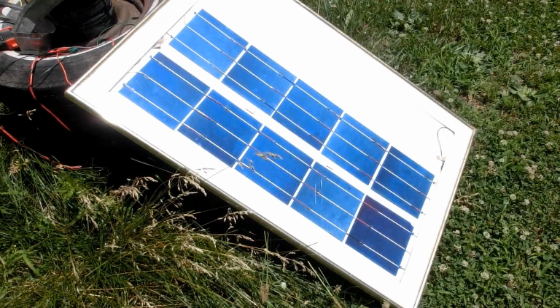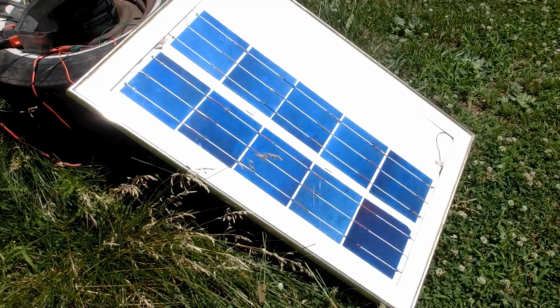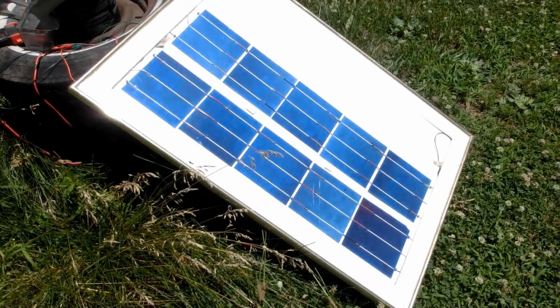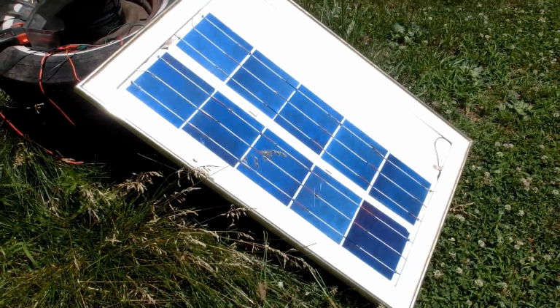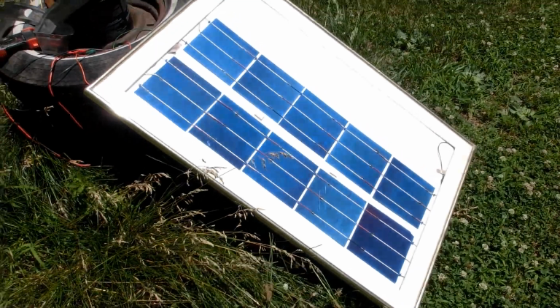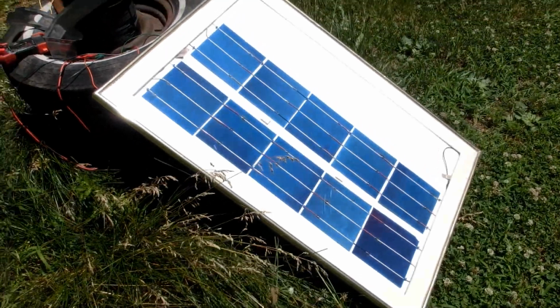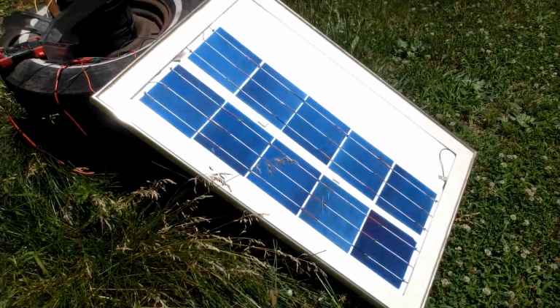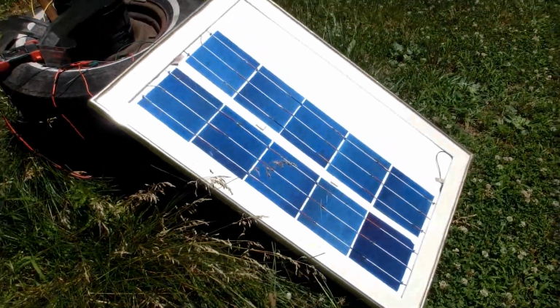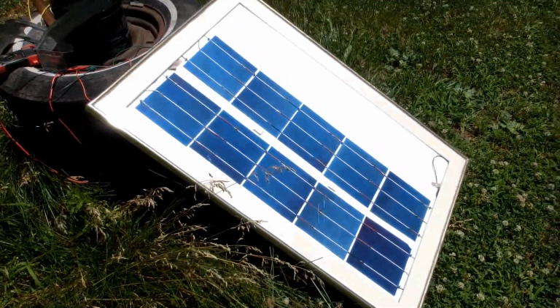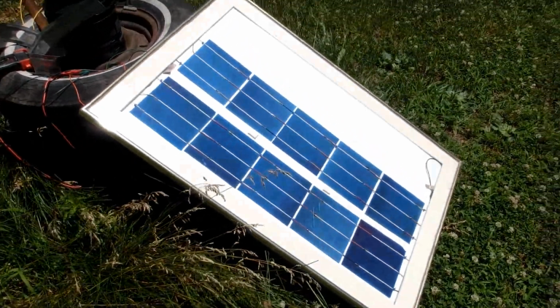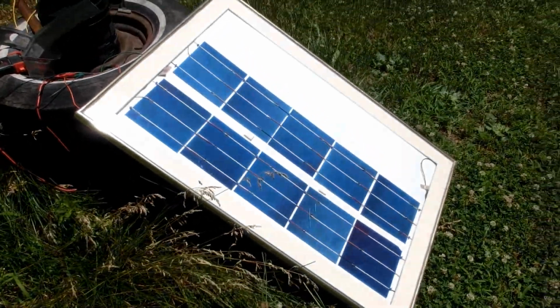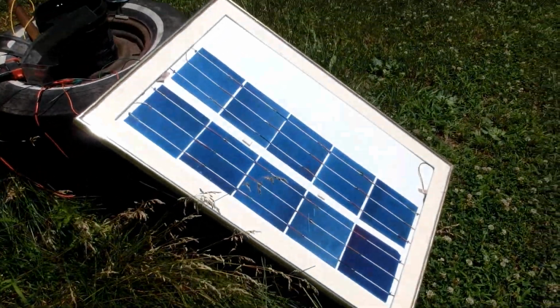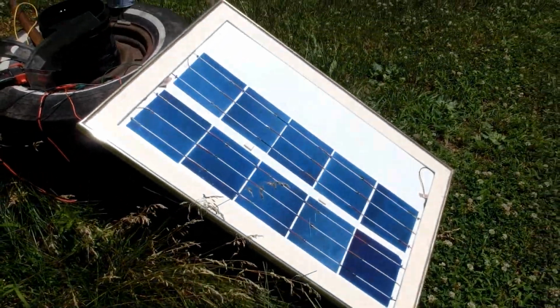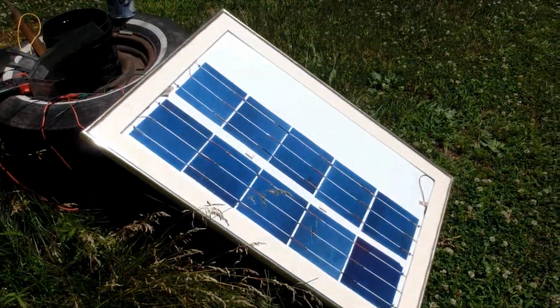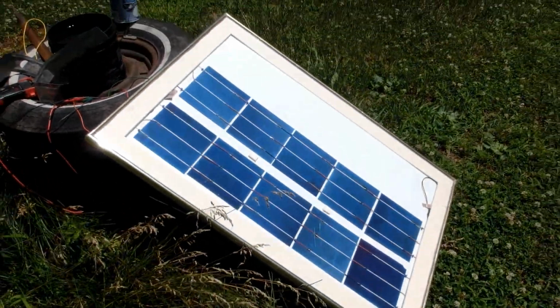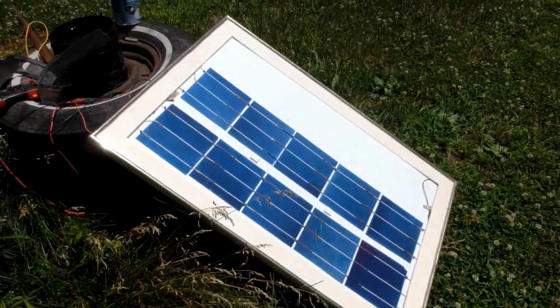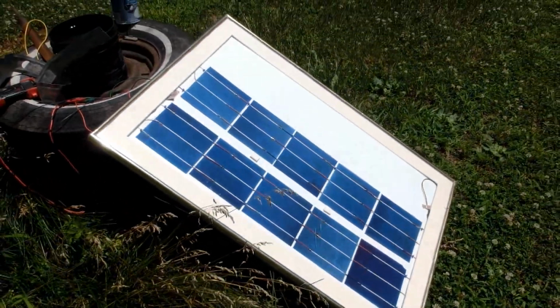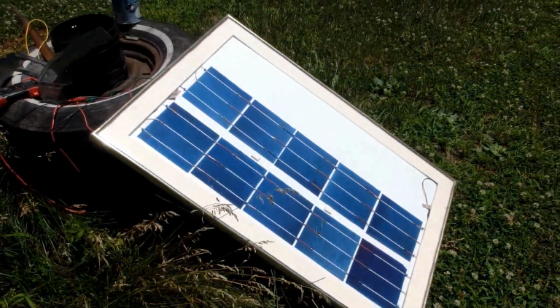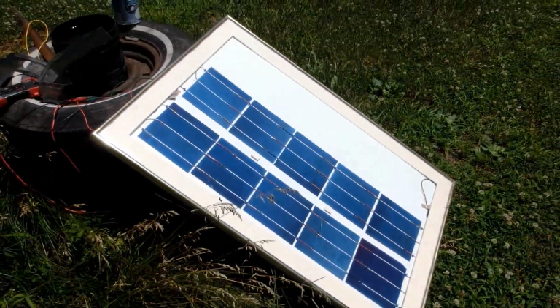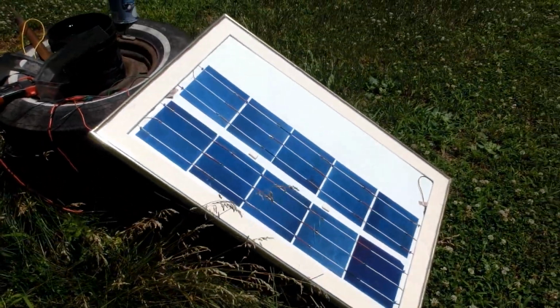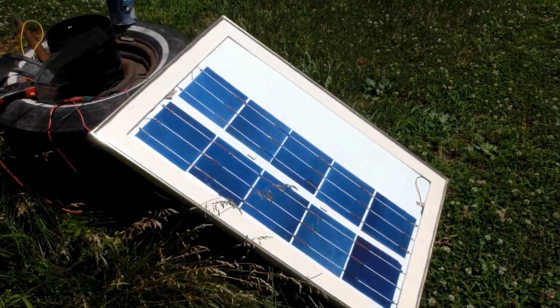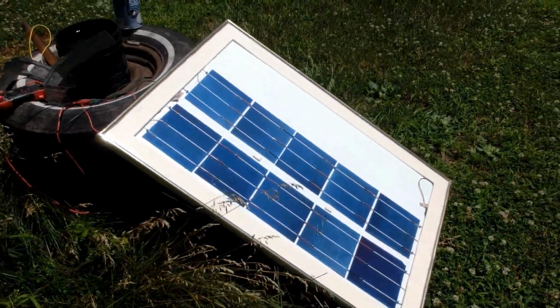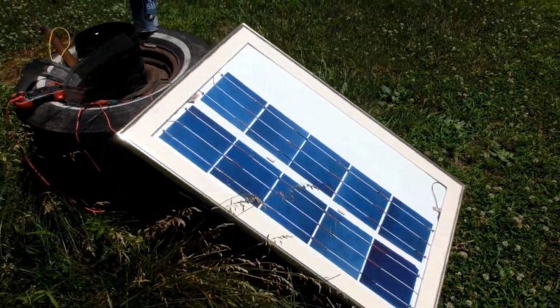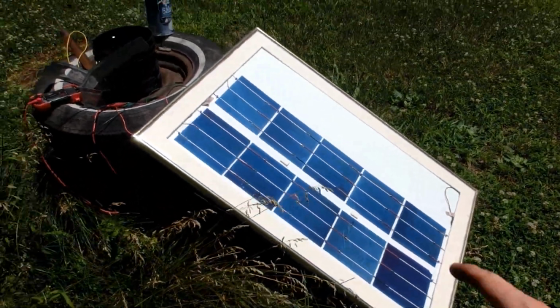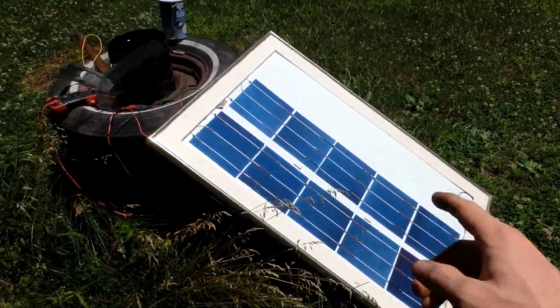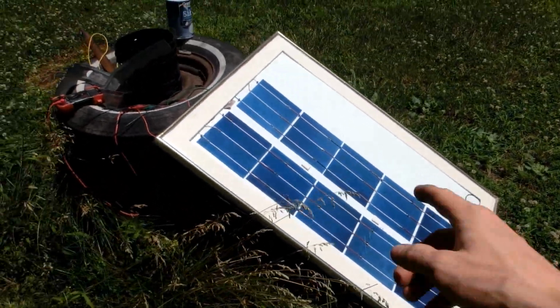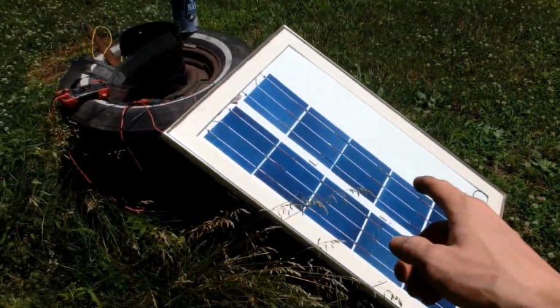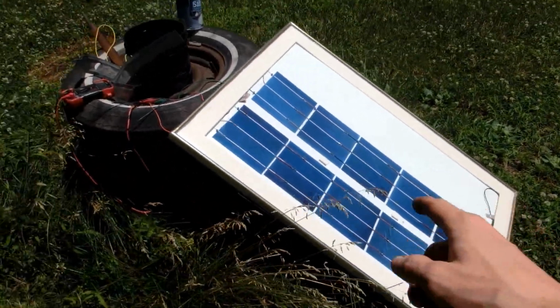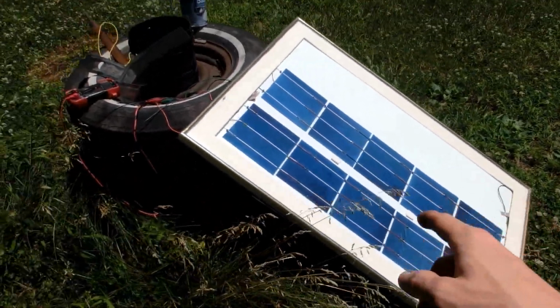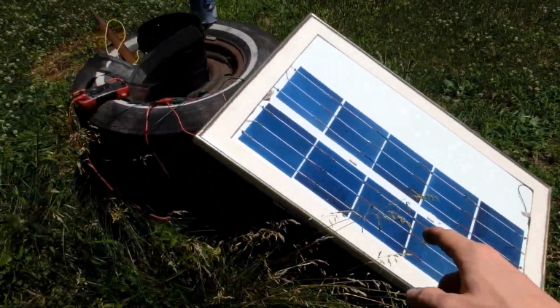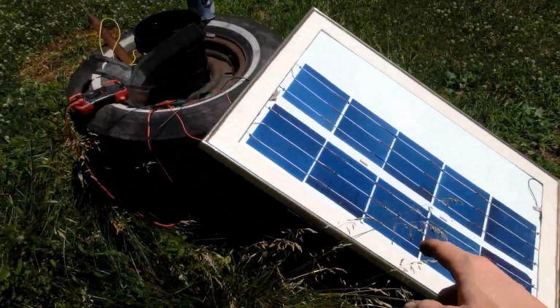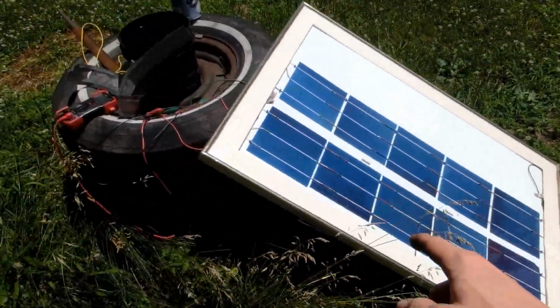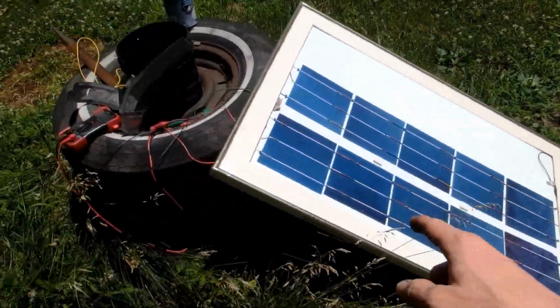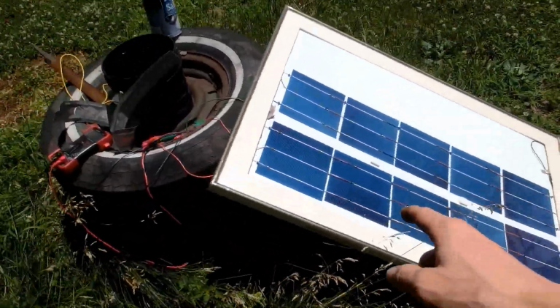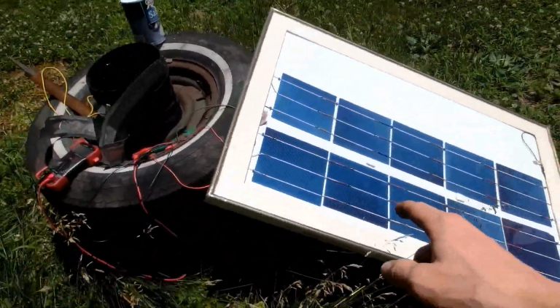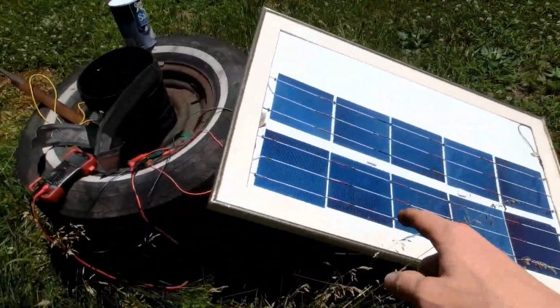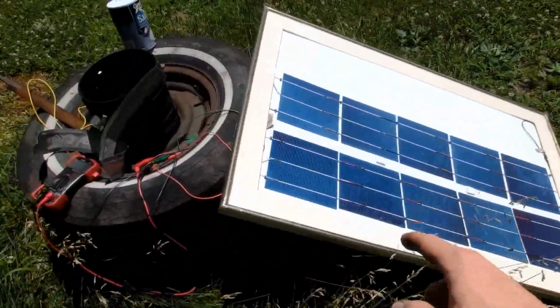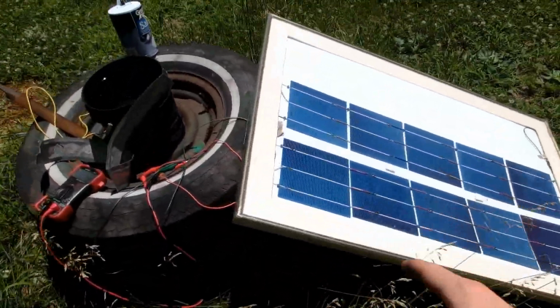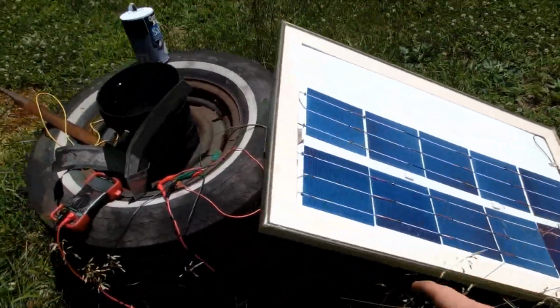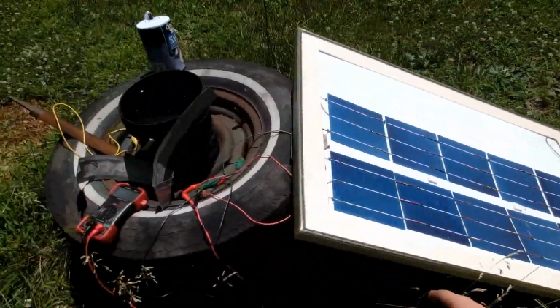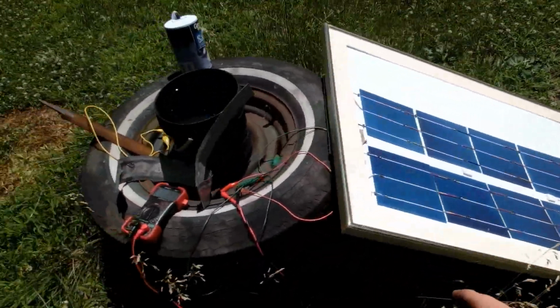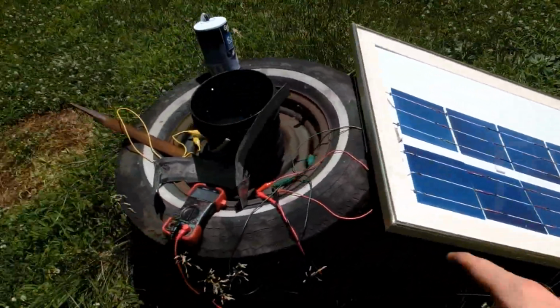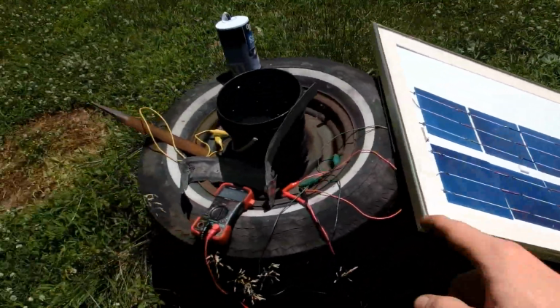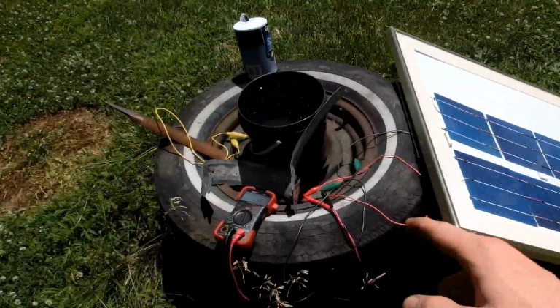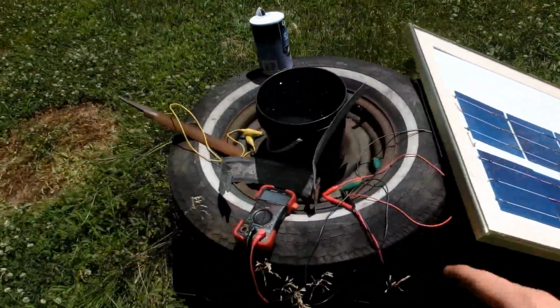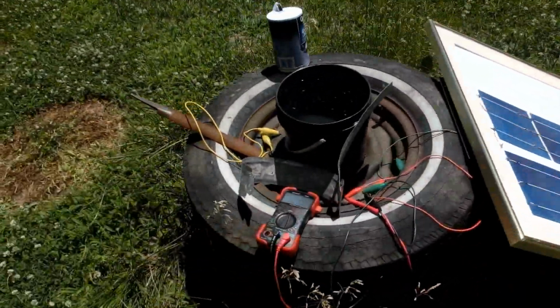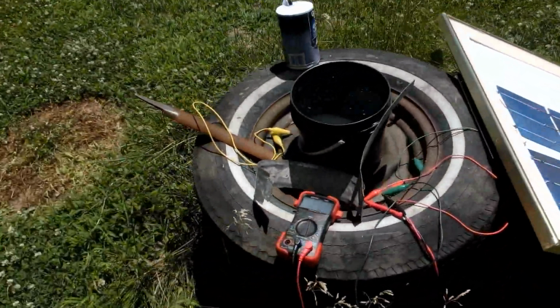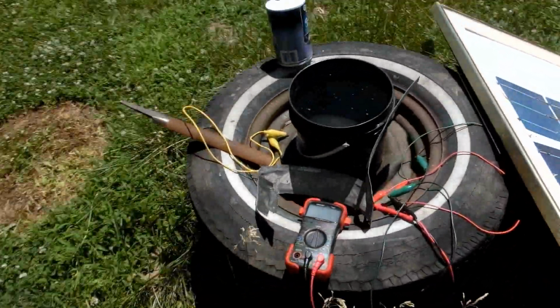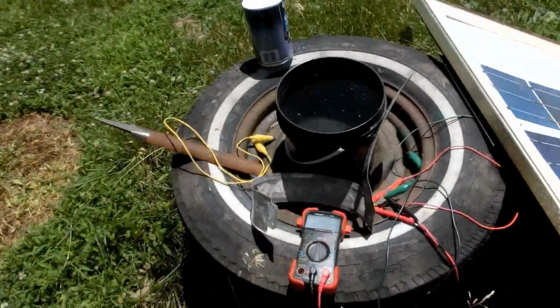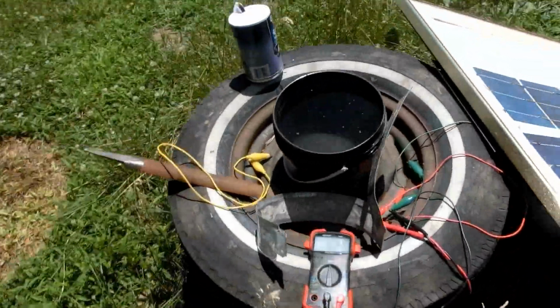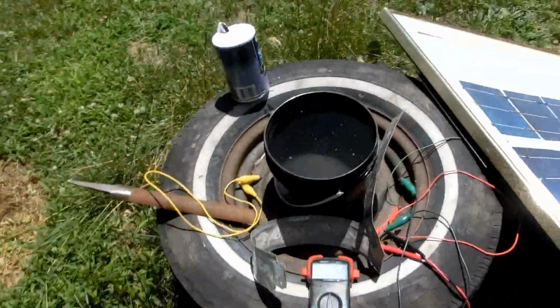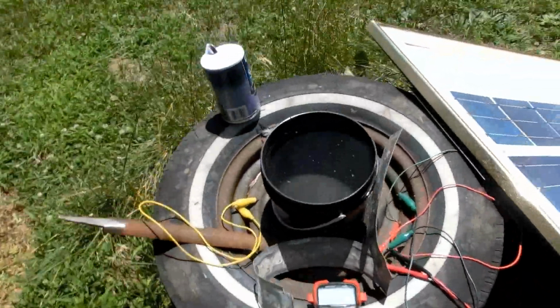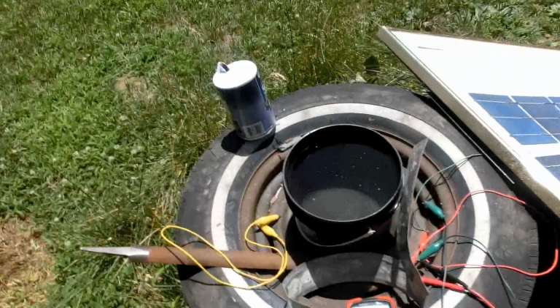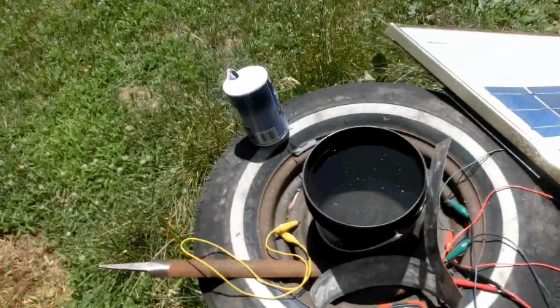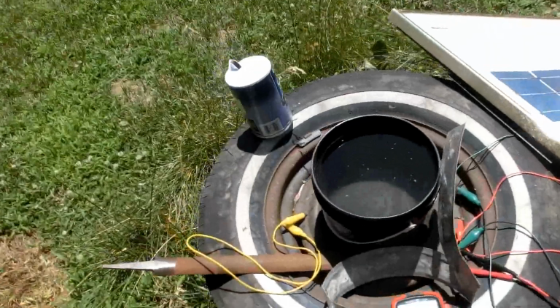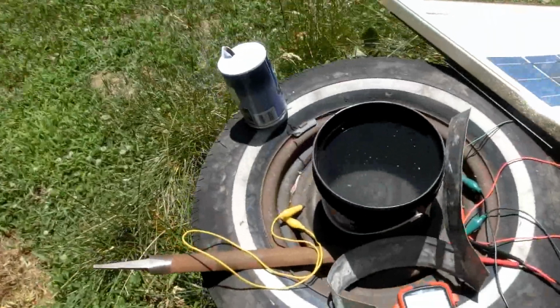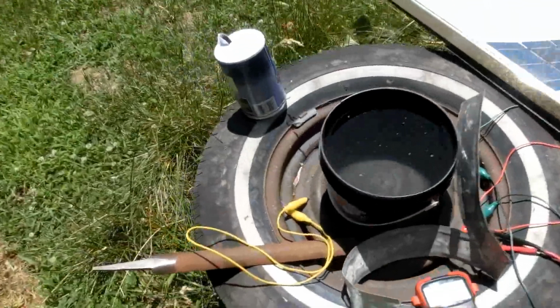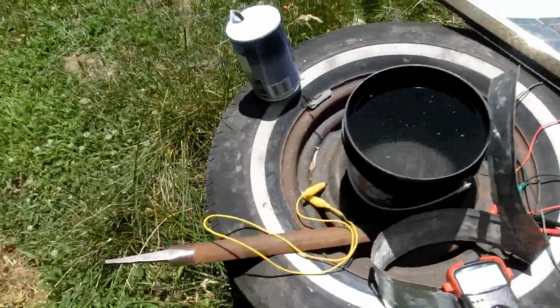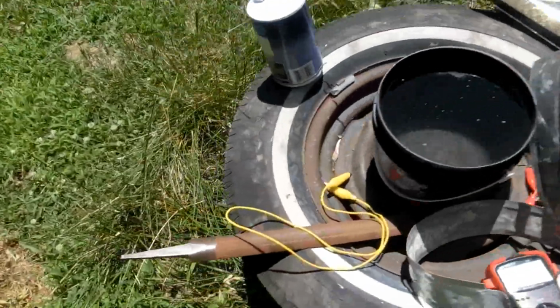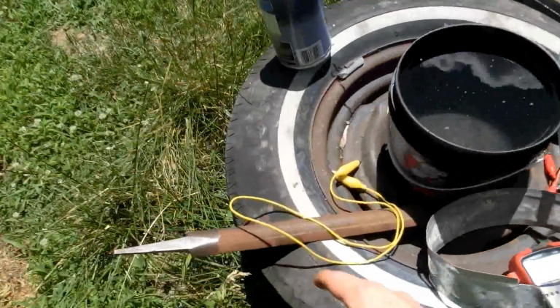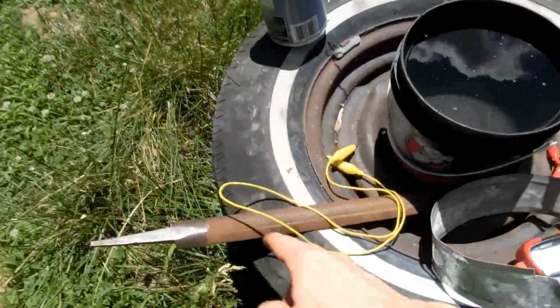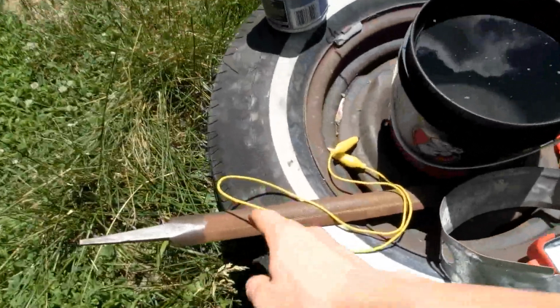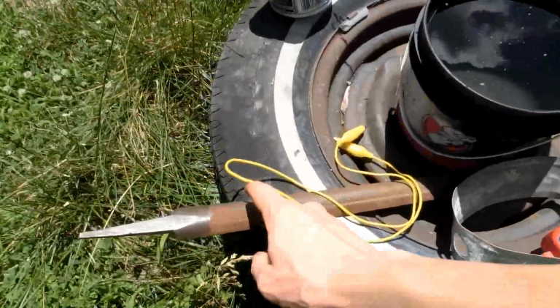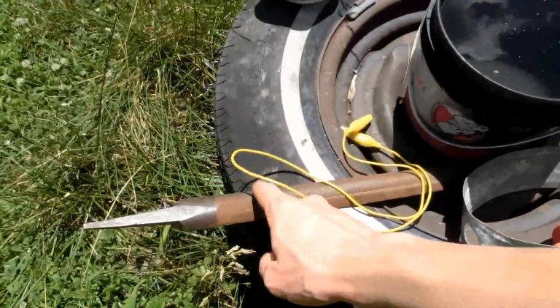In this video we're going to be seeing how effective a solar panel is in electrolyzing metal to get the rust off of it.